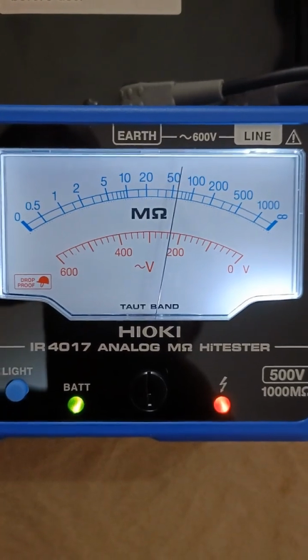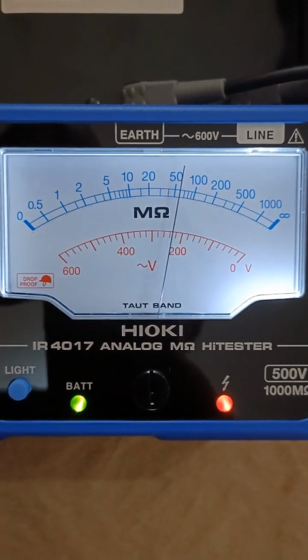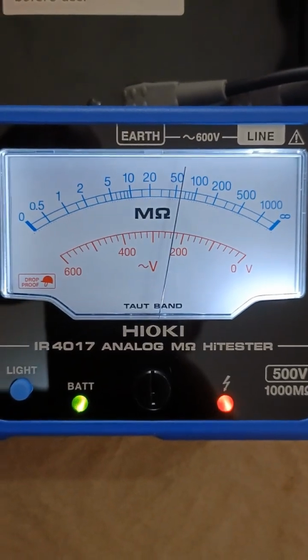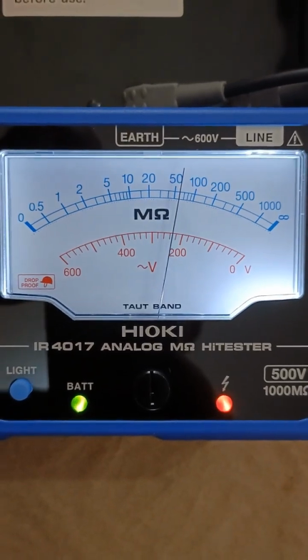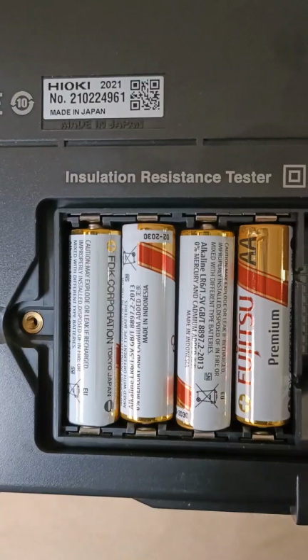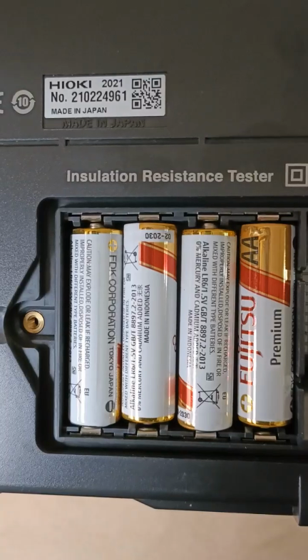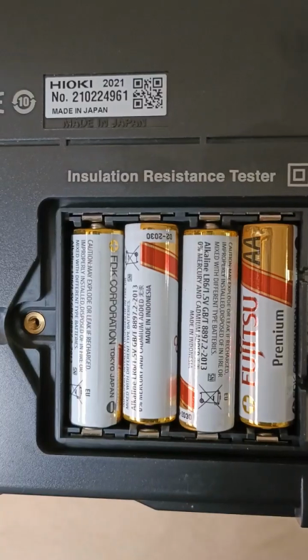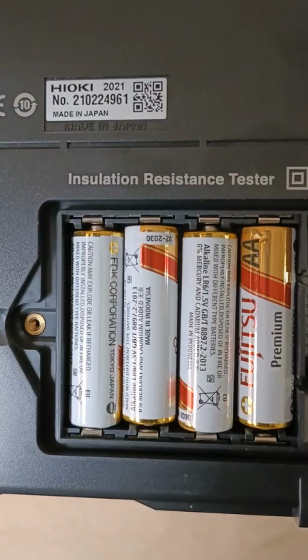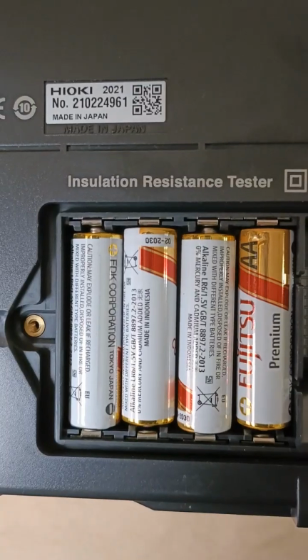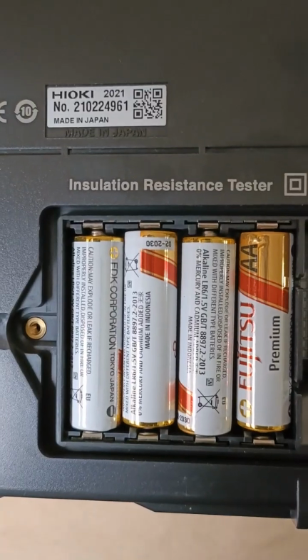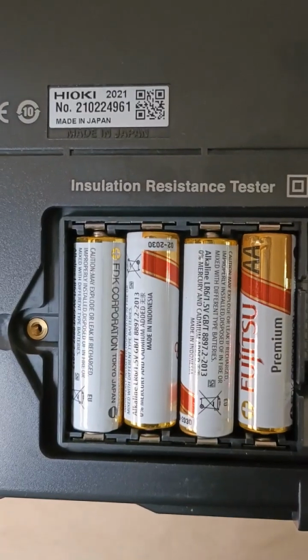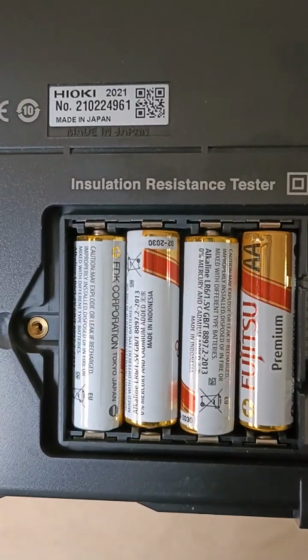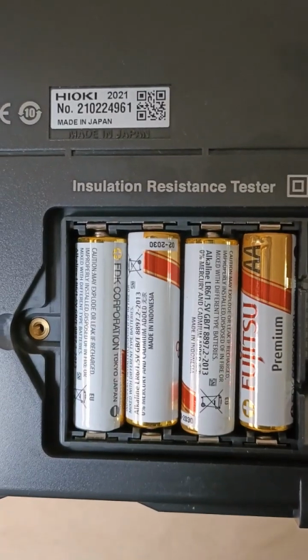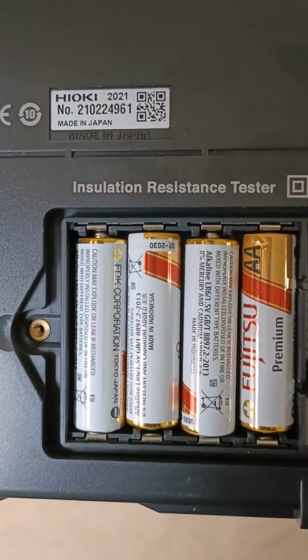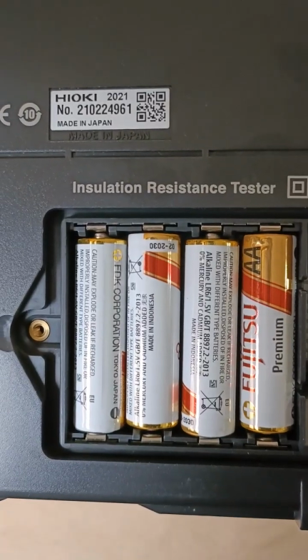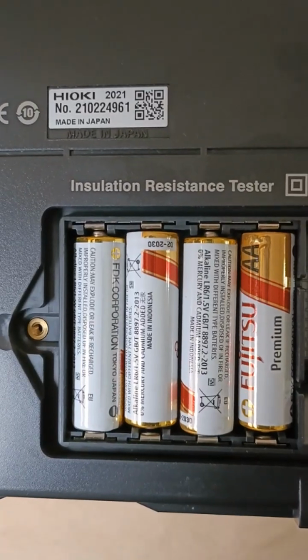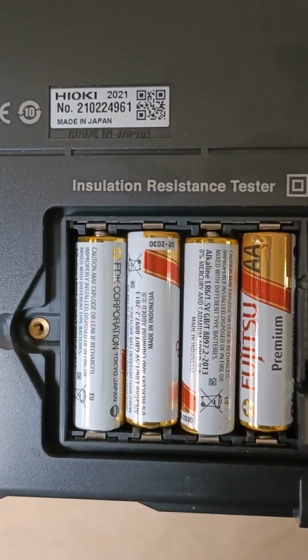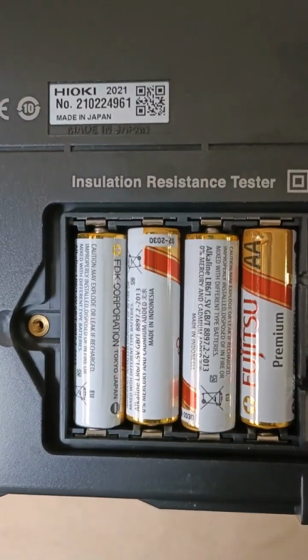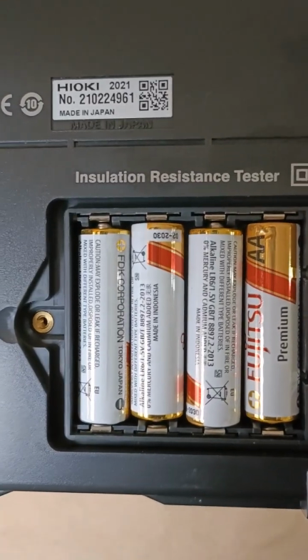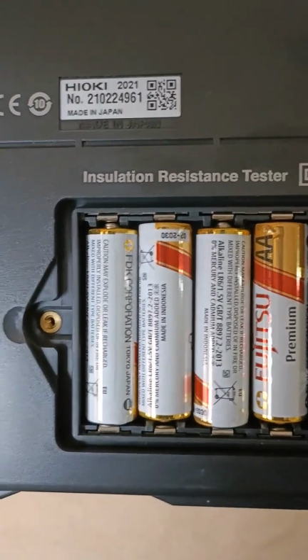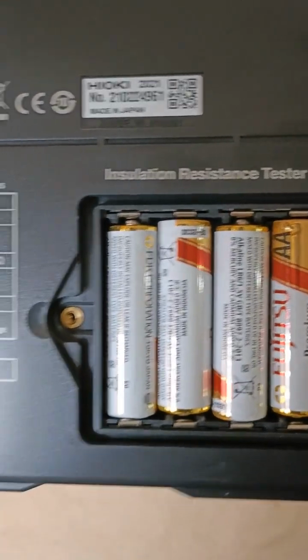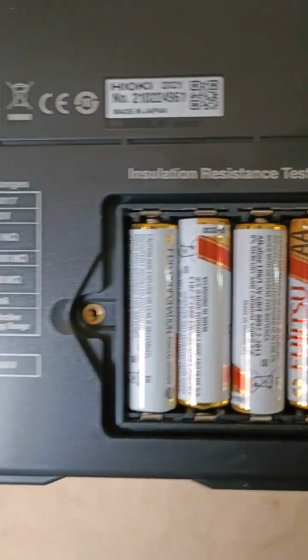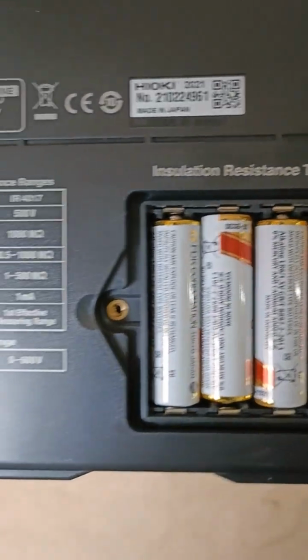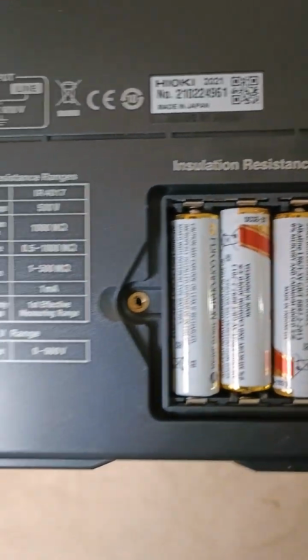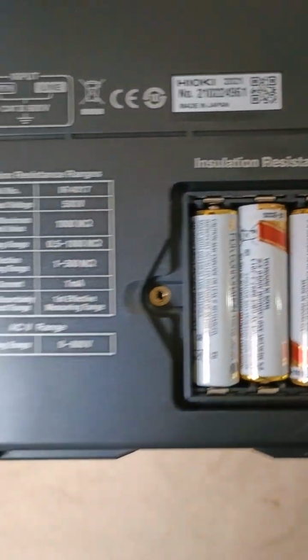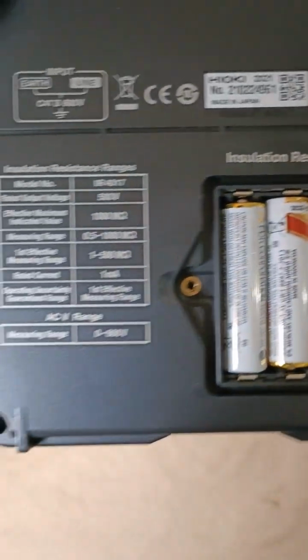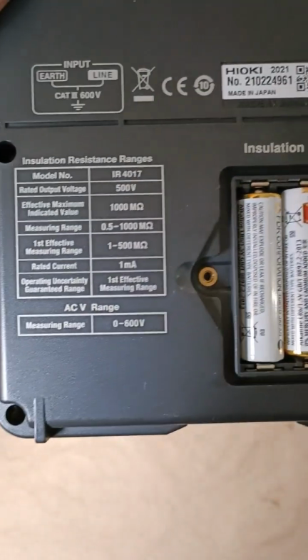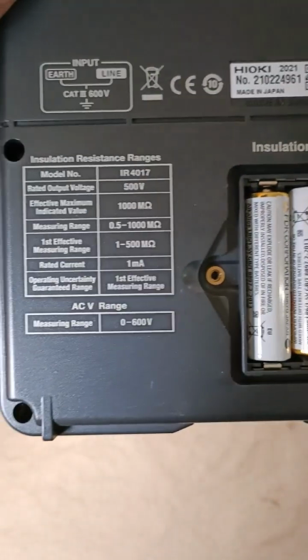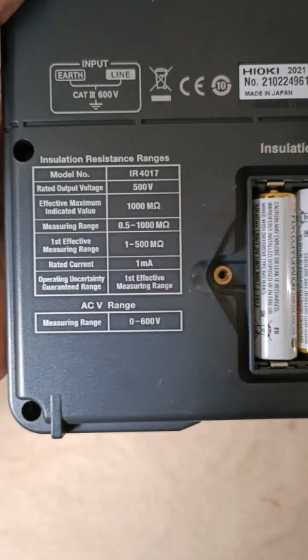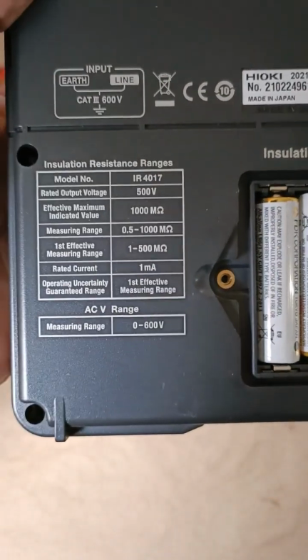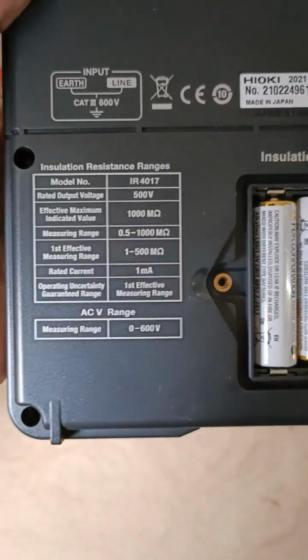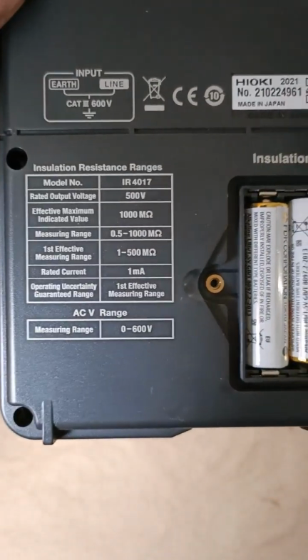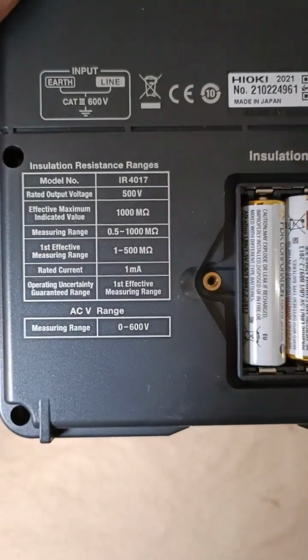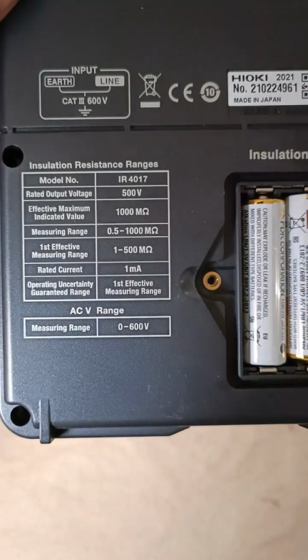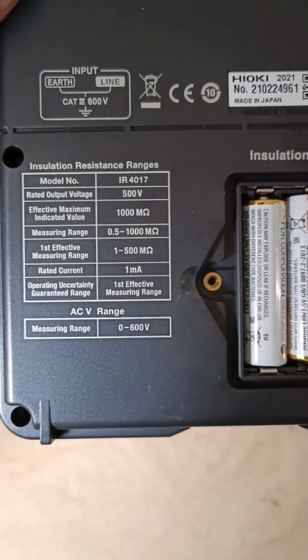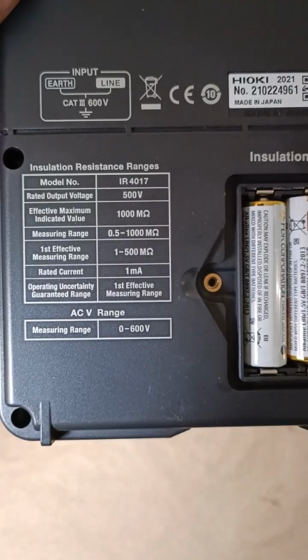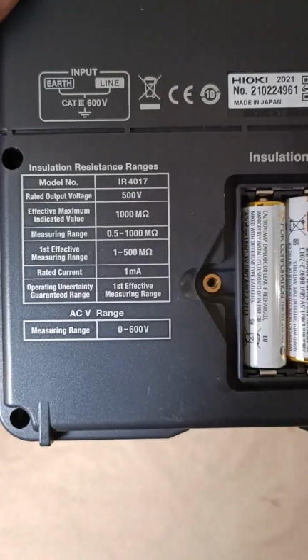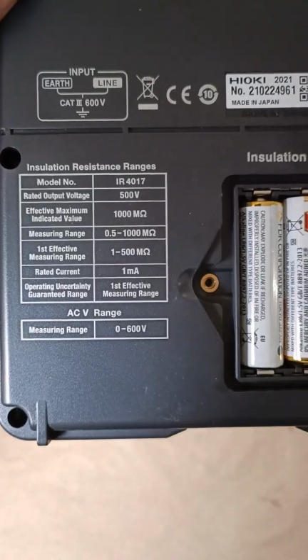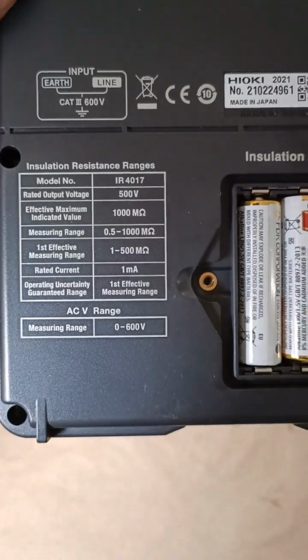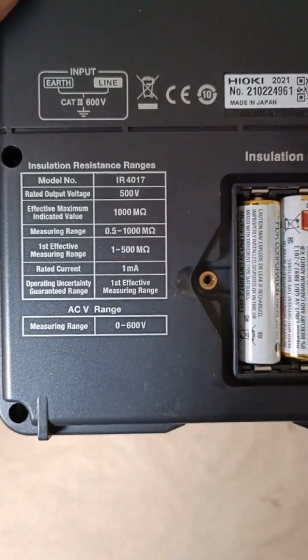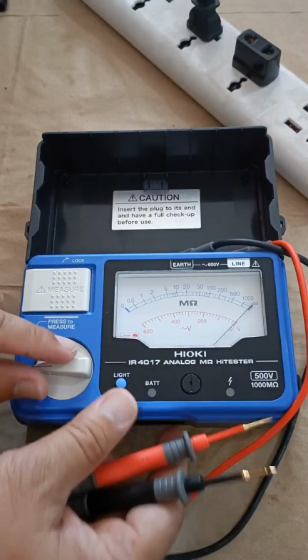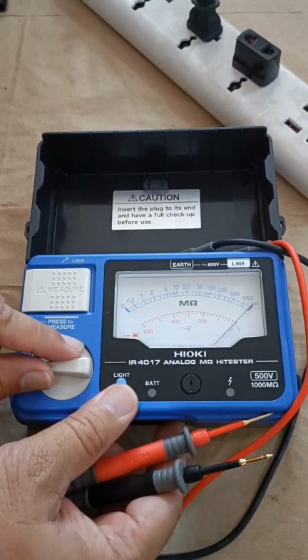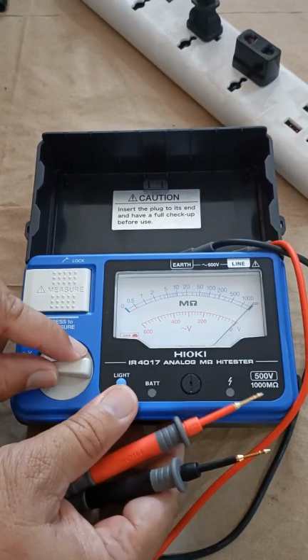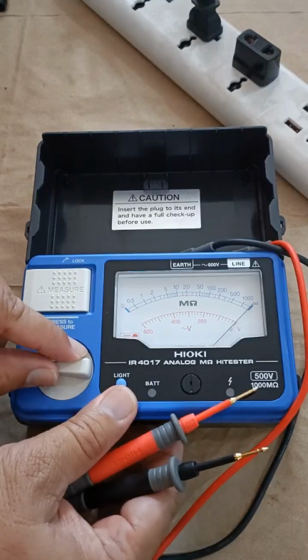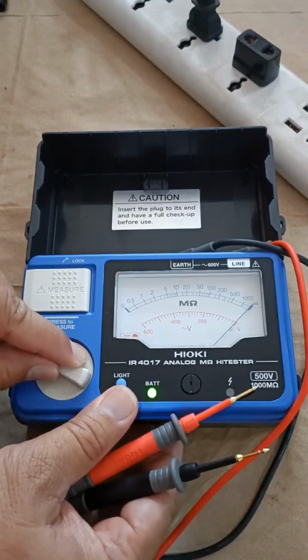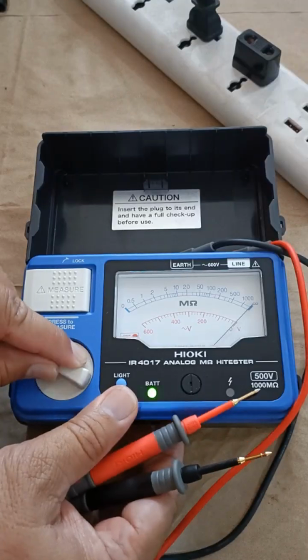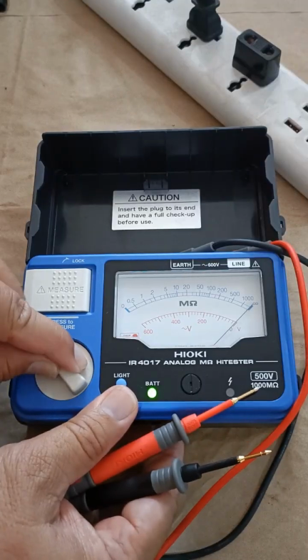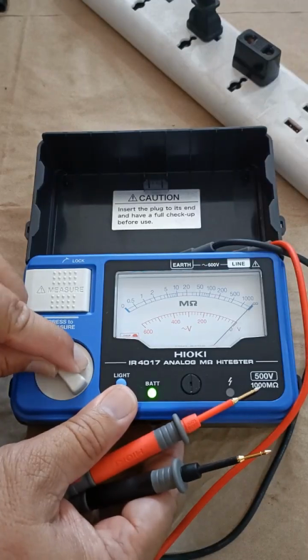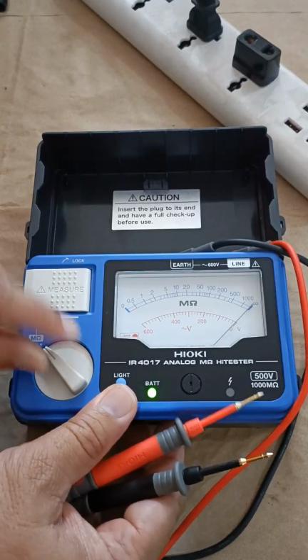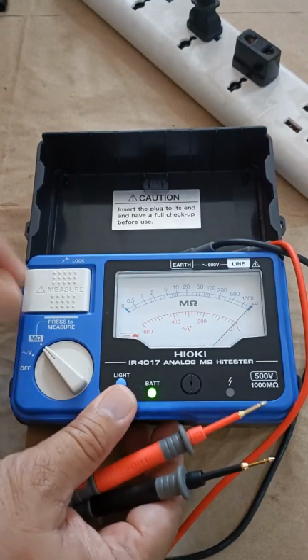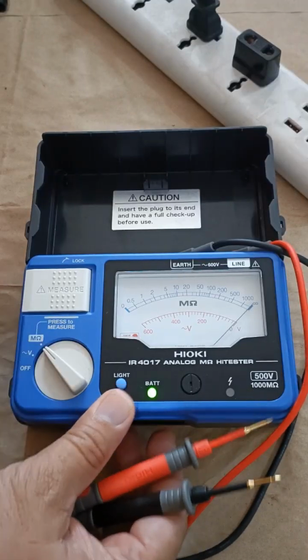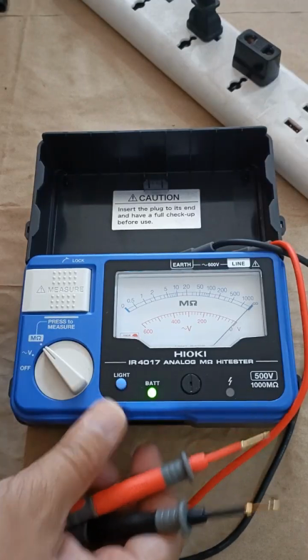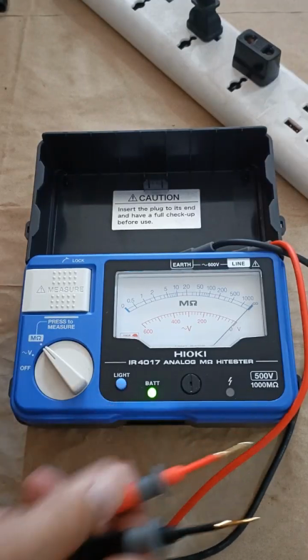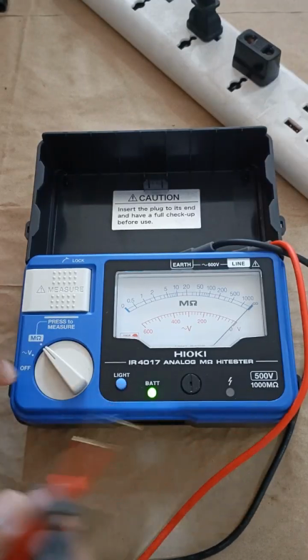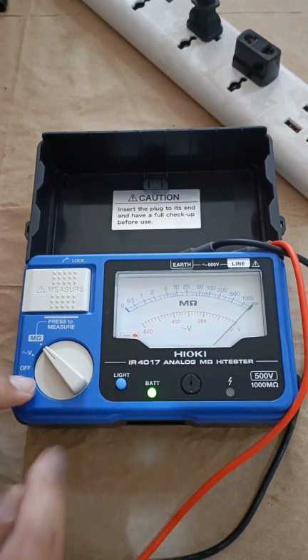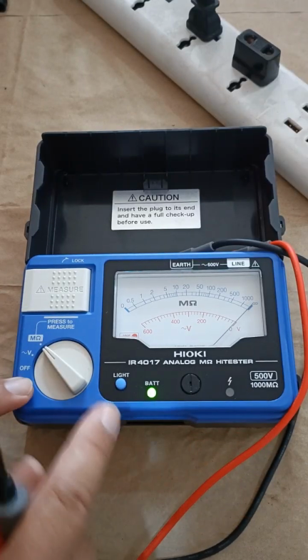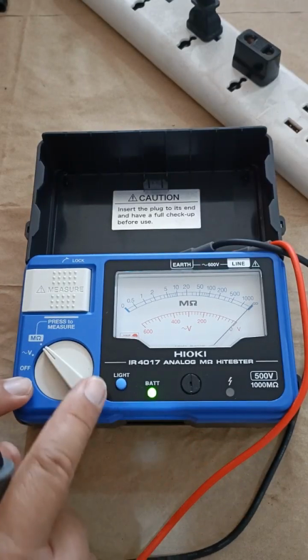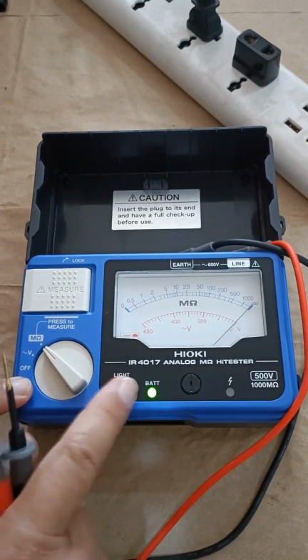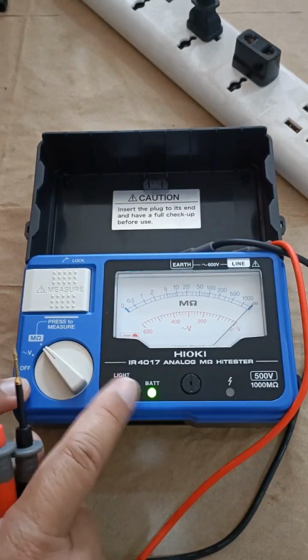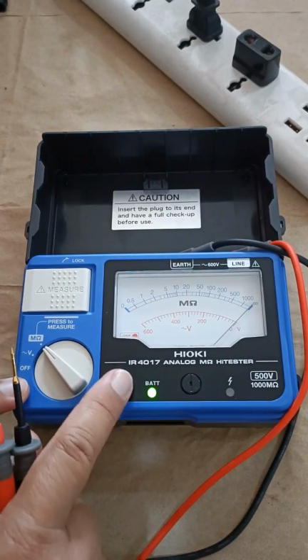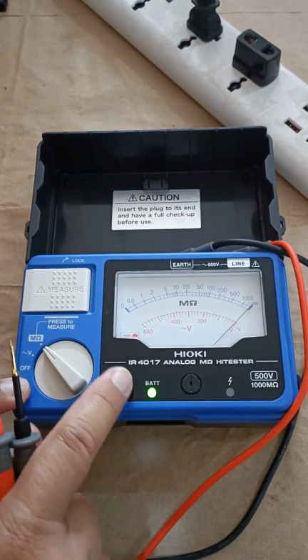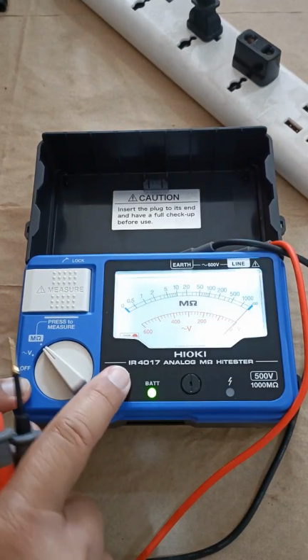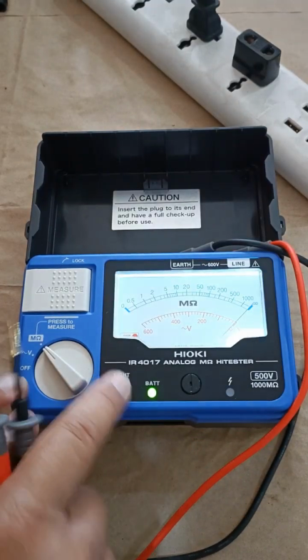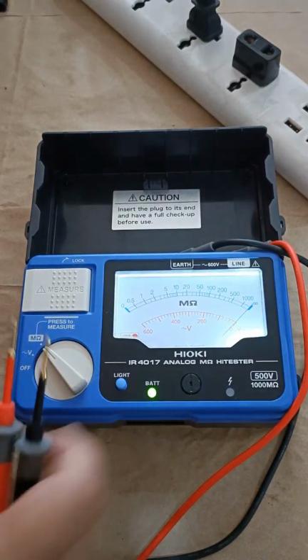This particular unit was made in Japan in February of 2021, and 4 AA alkaline batteries provide power to it.